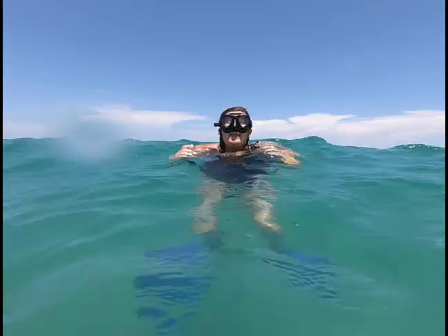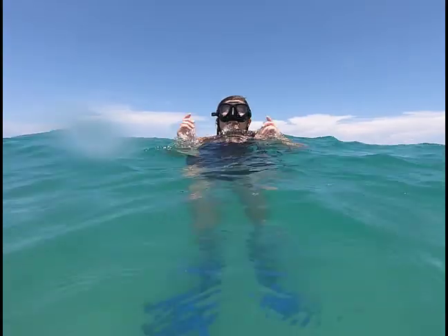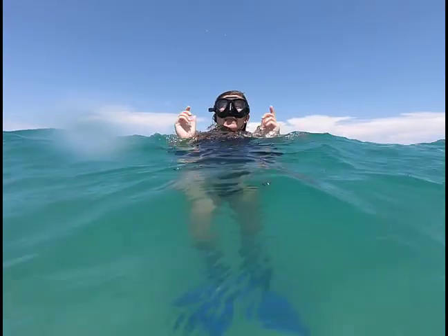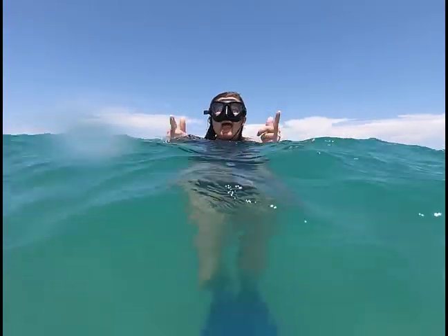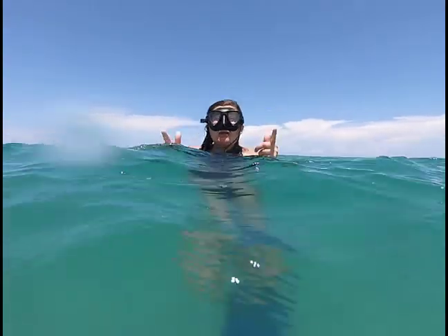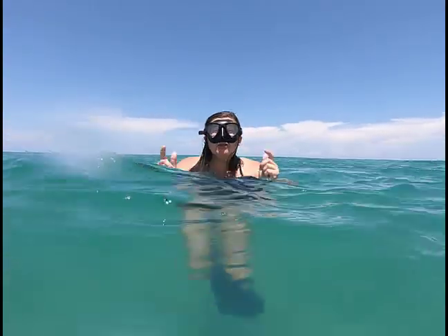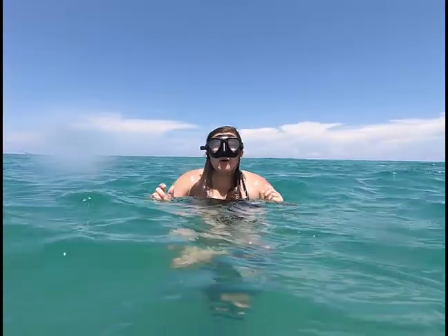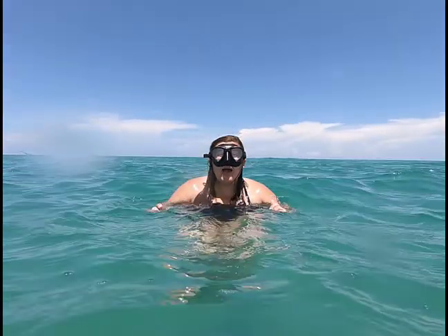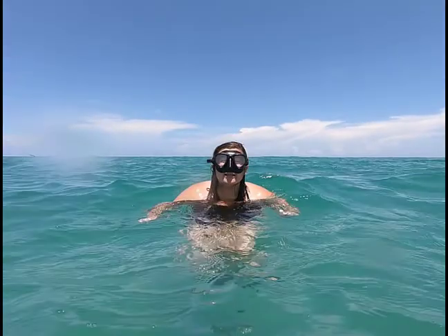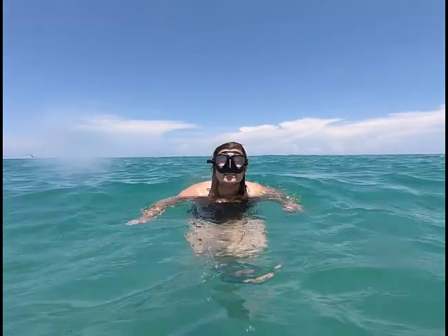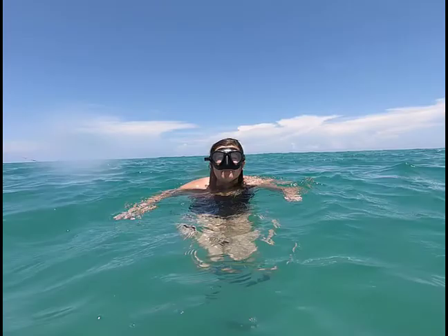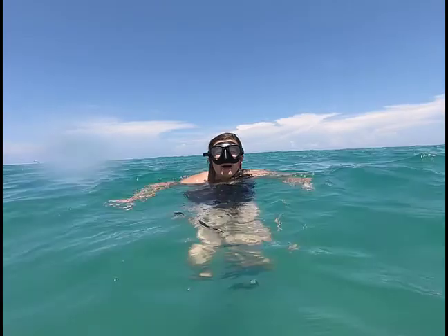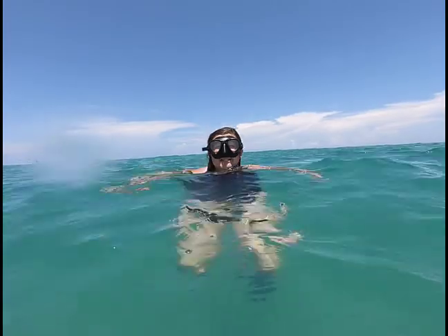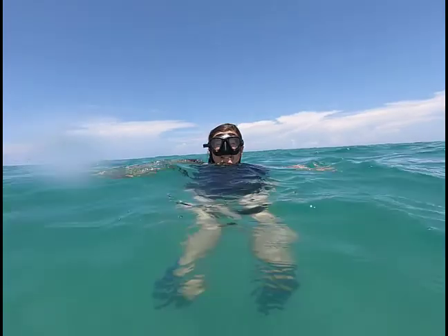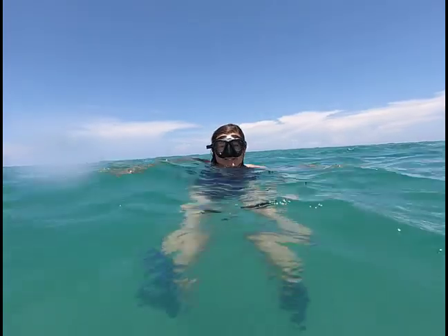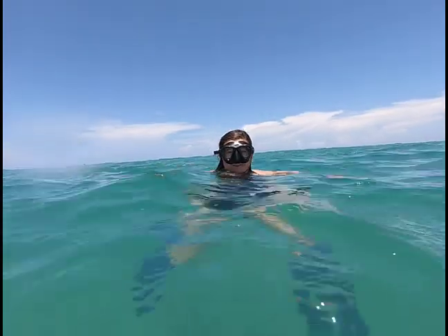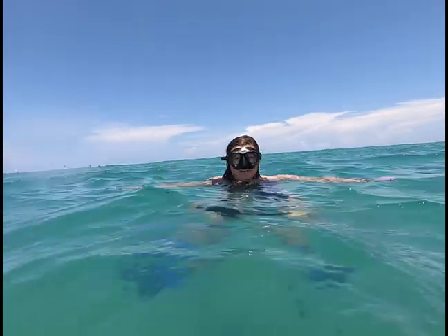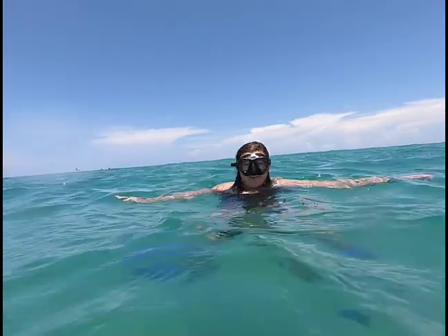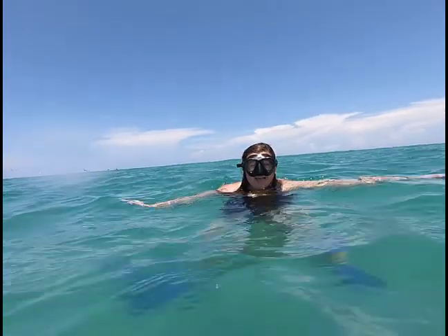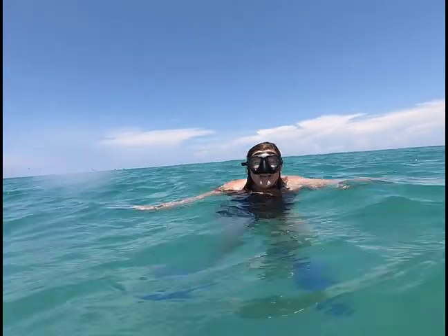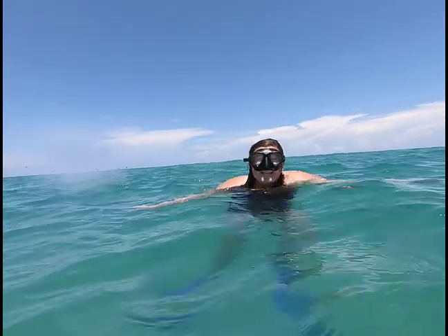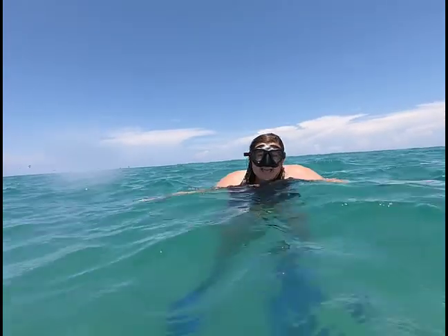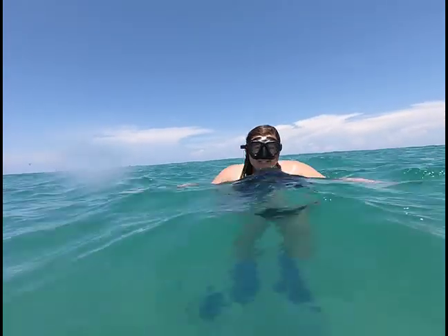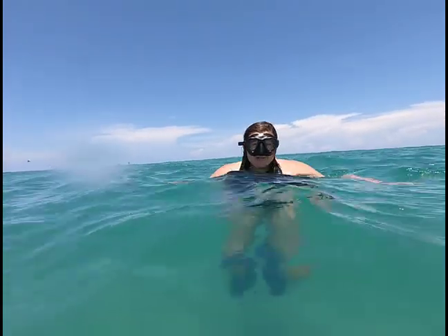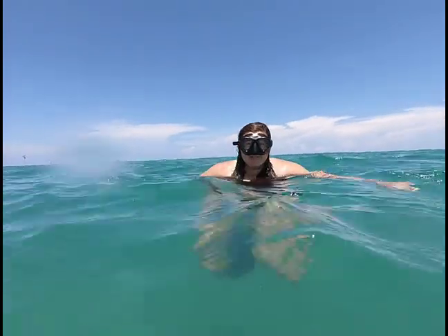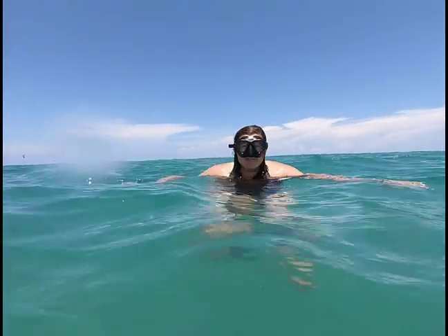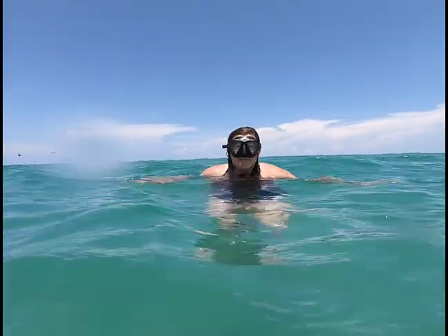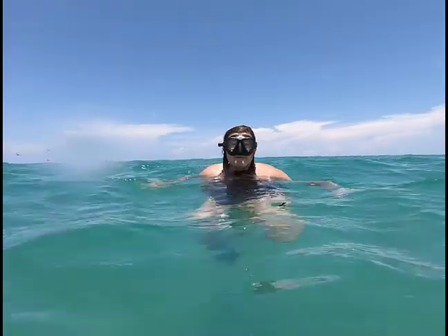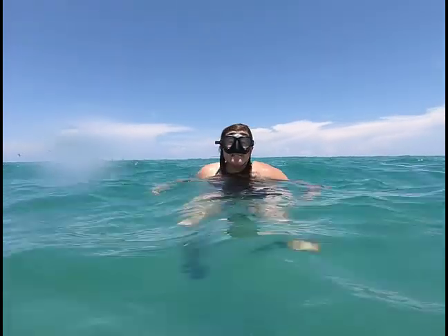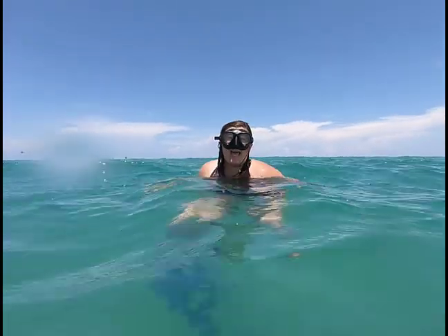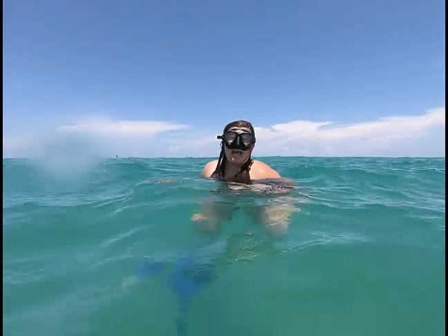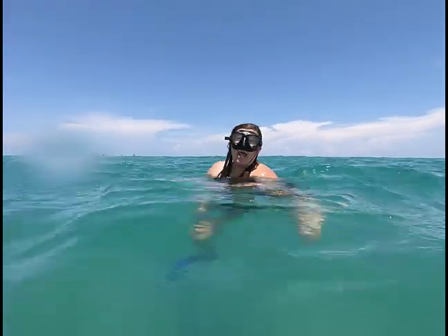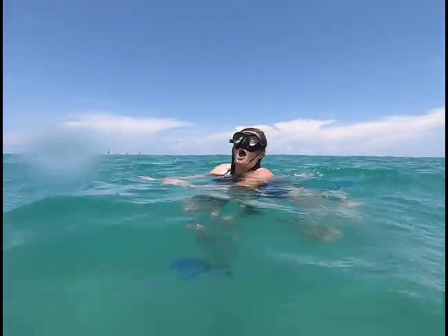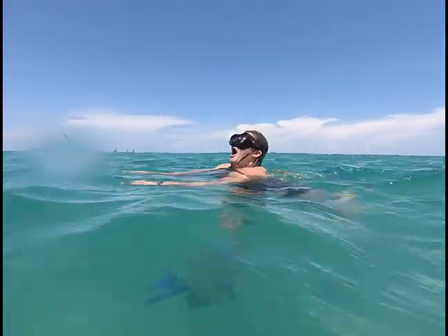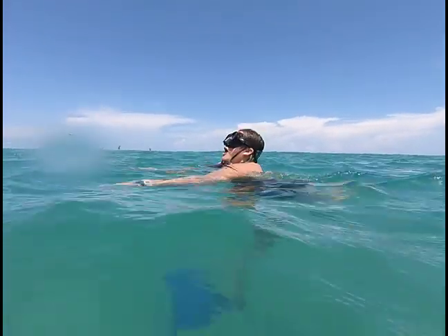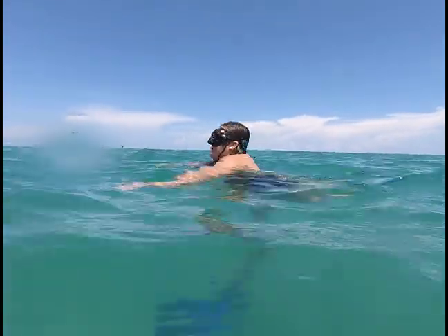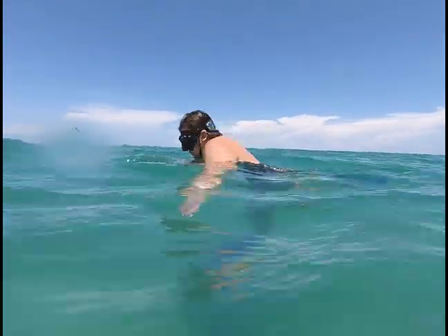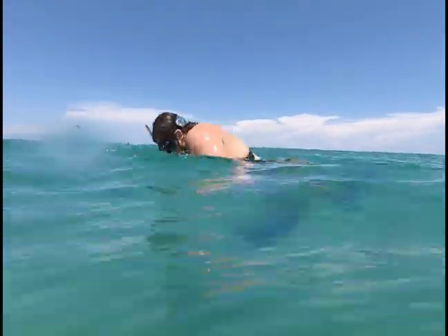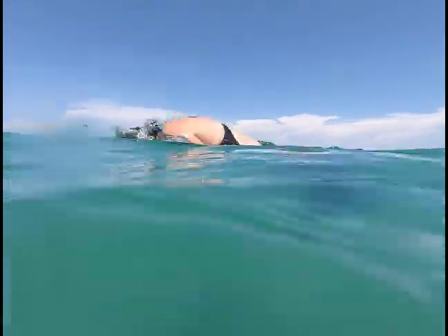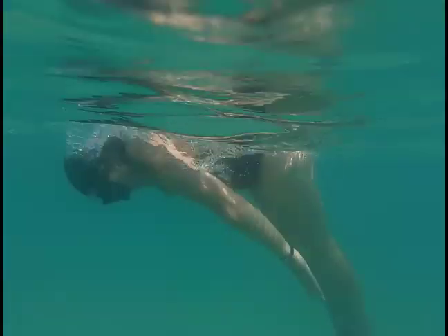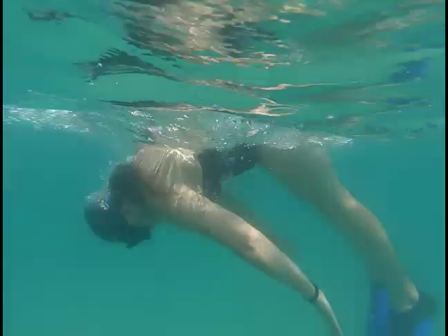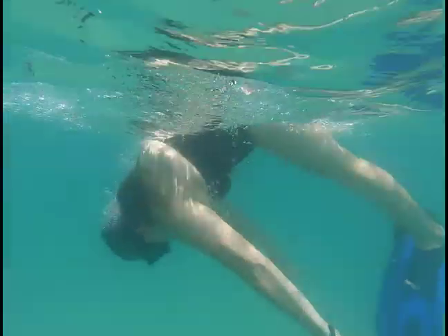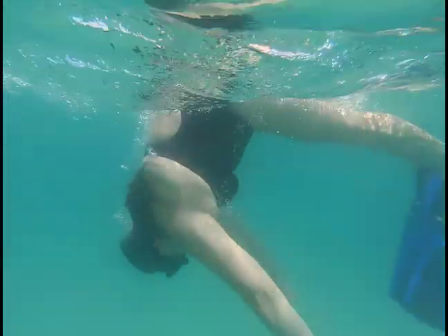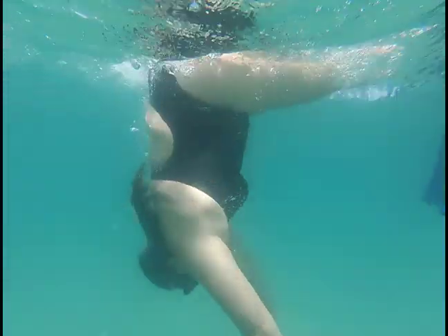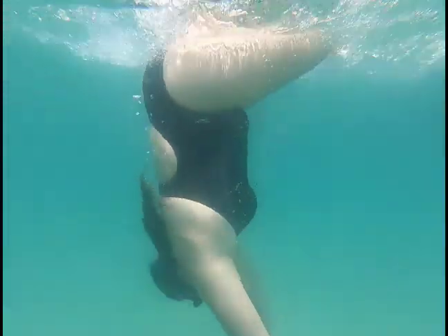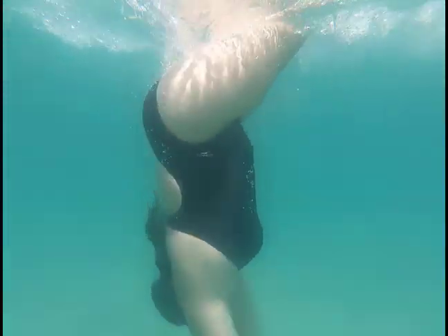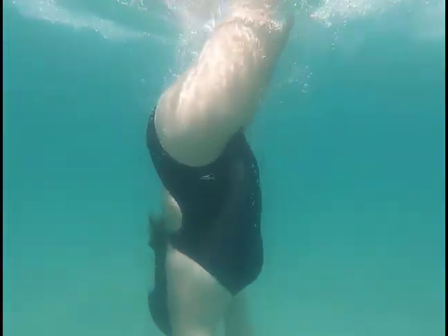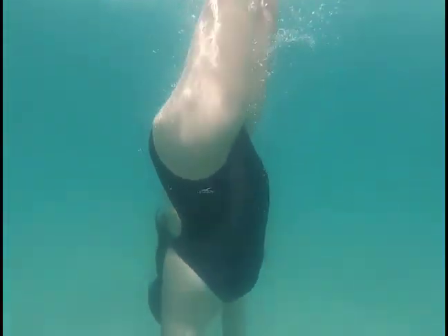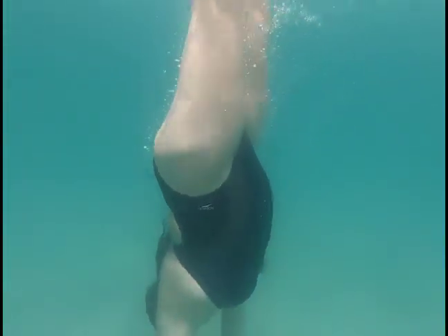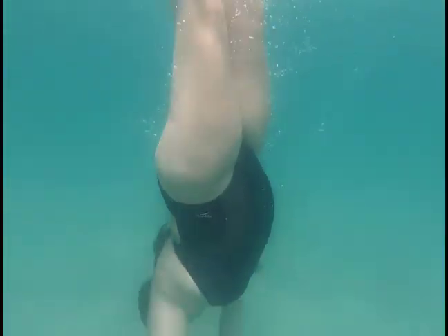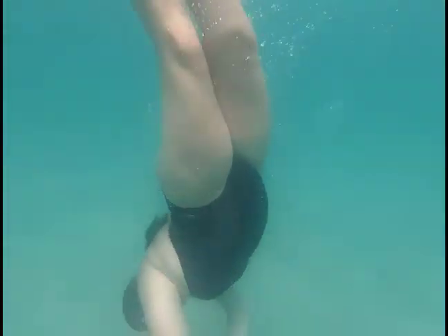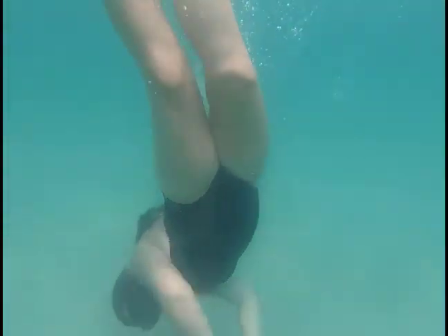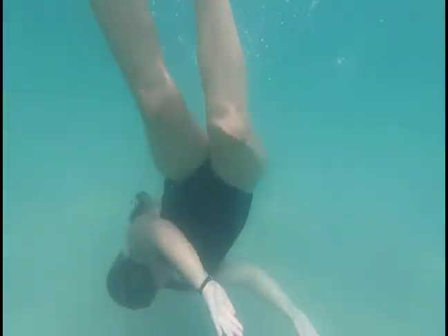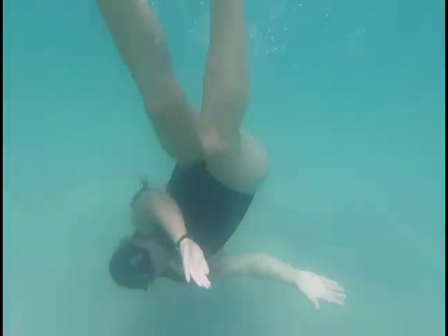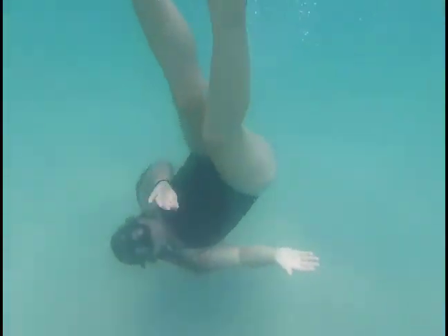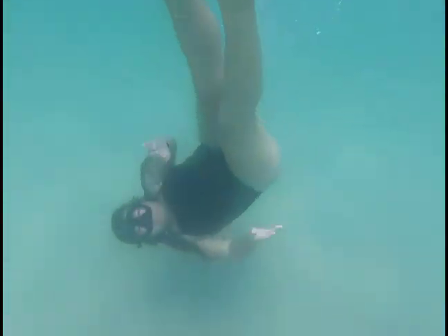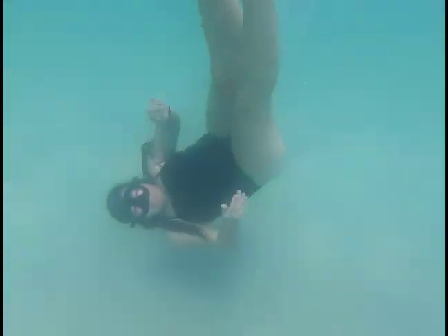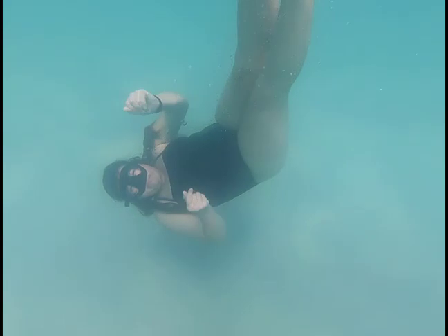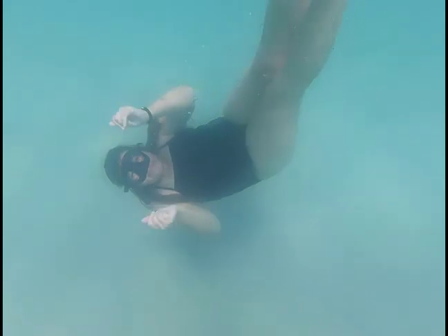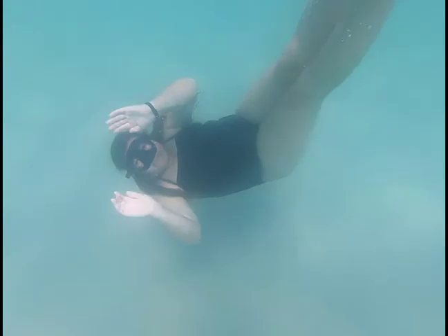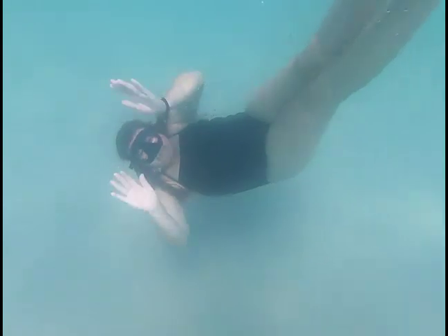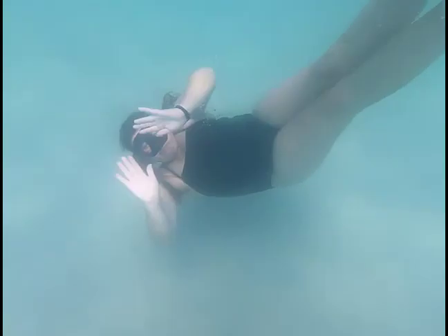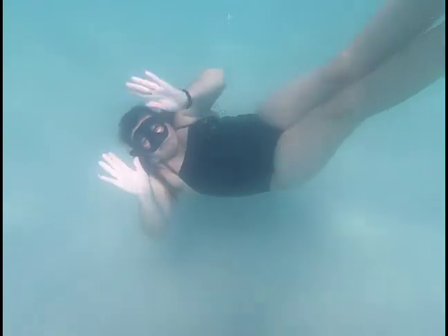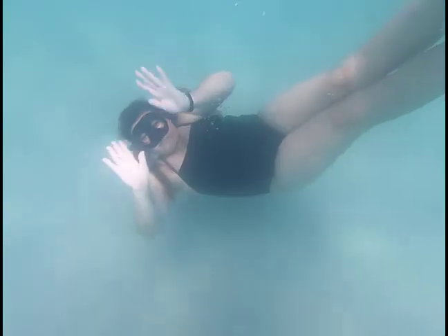Now you know how to spot a sea turtle. Catch you on the flipper side! Thank you.